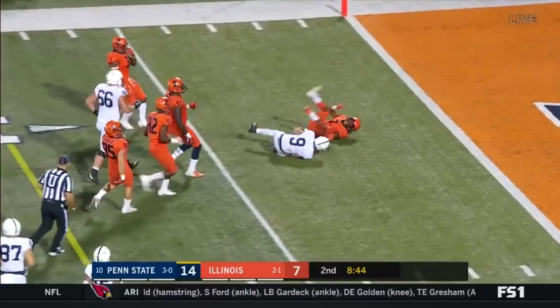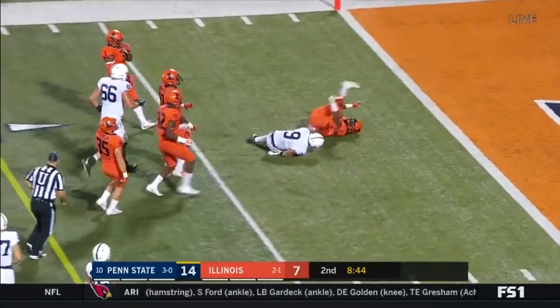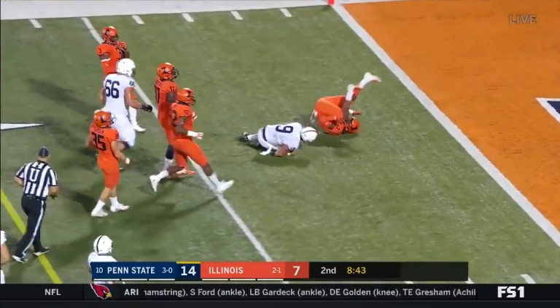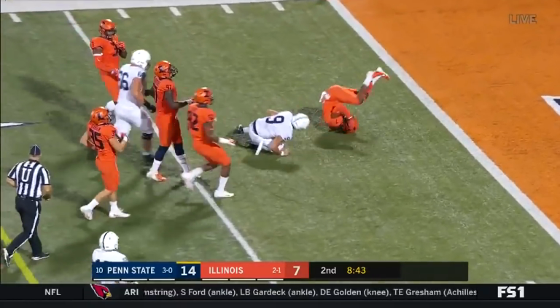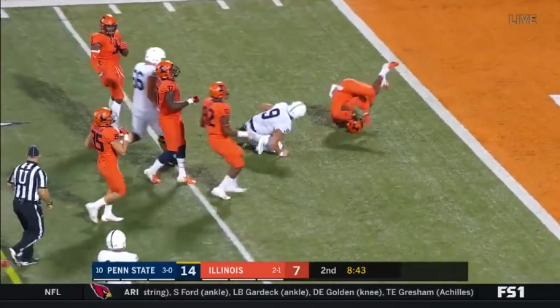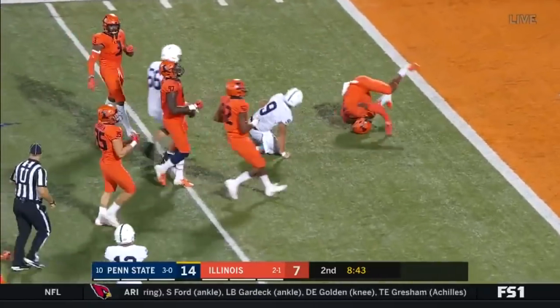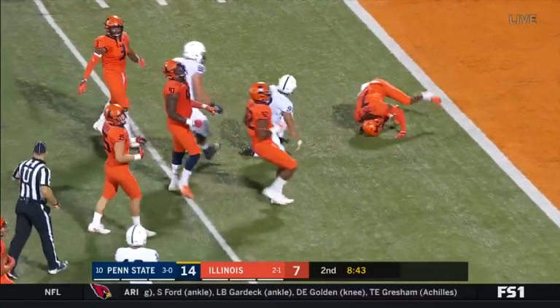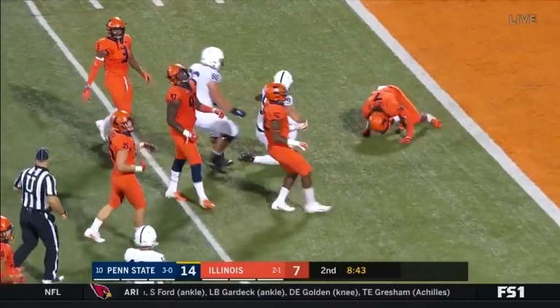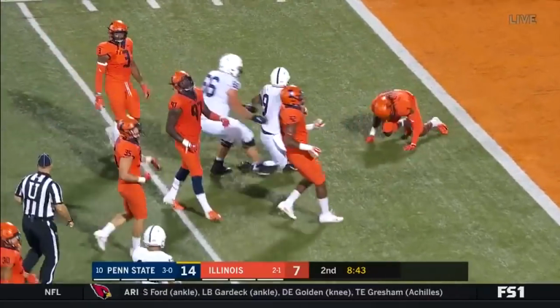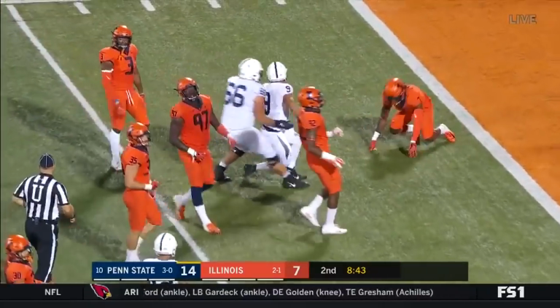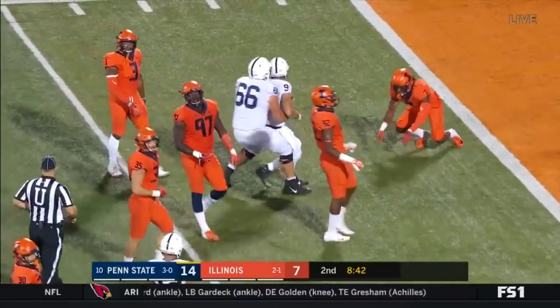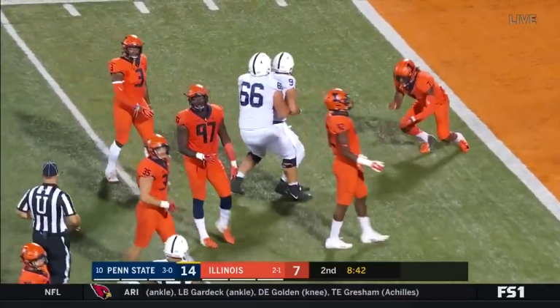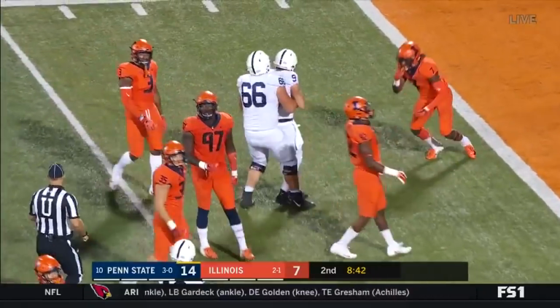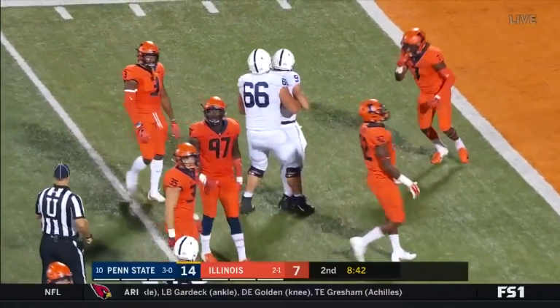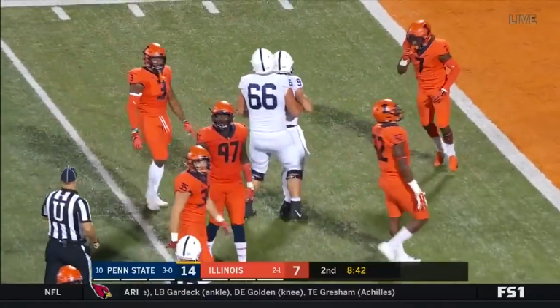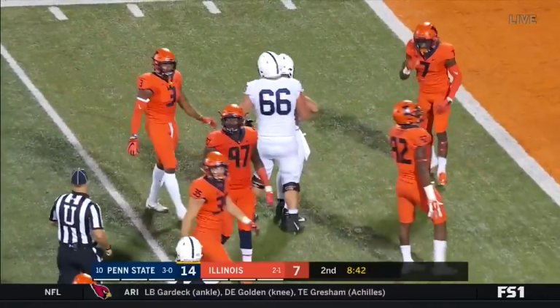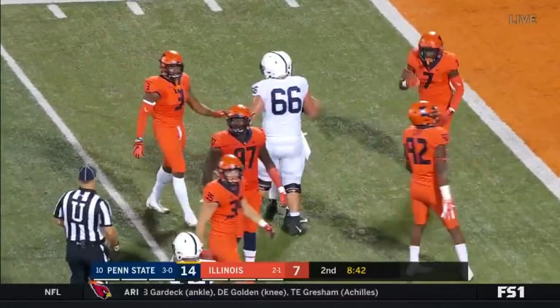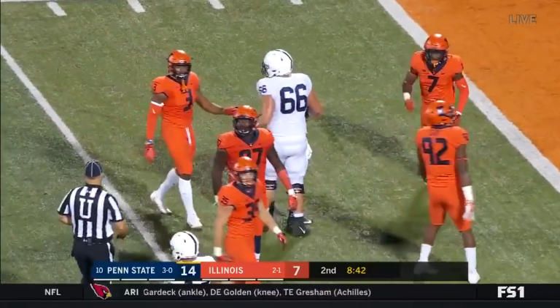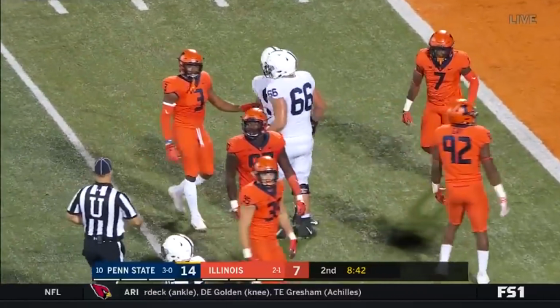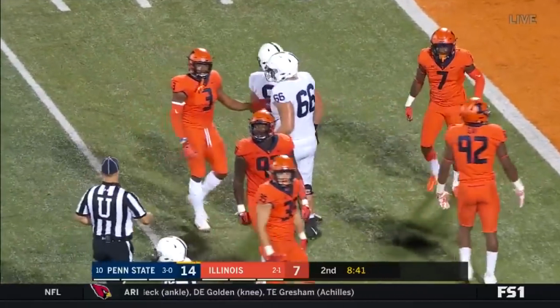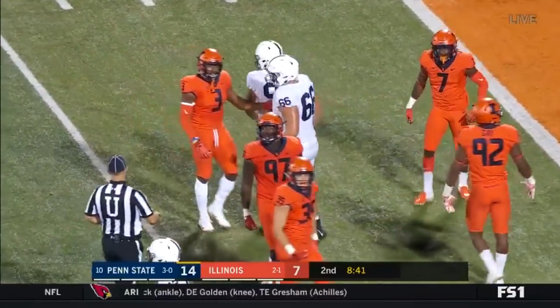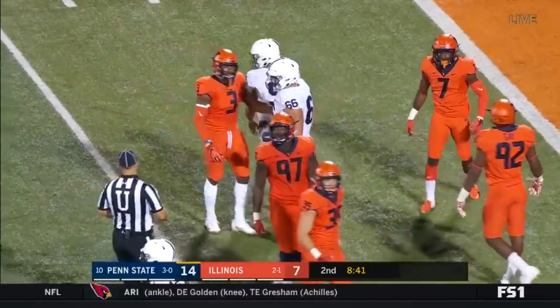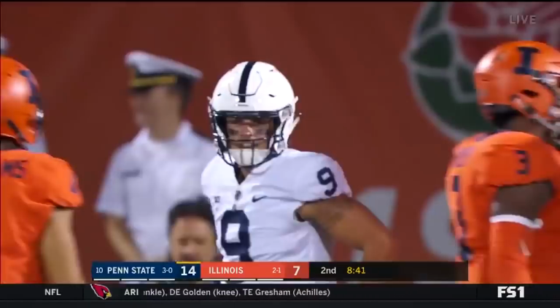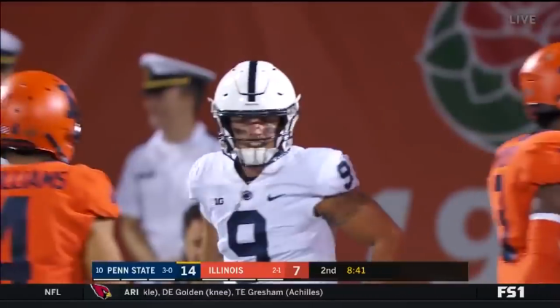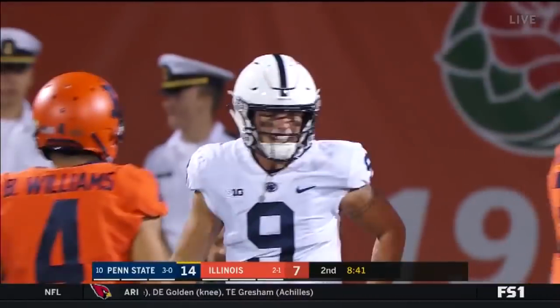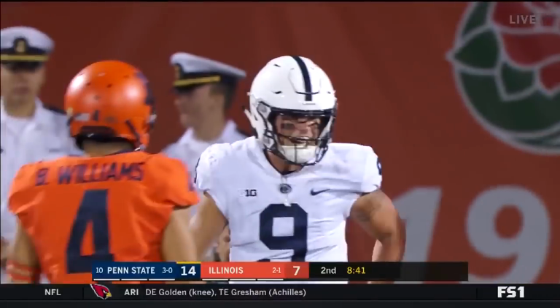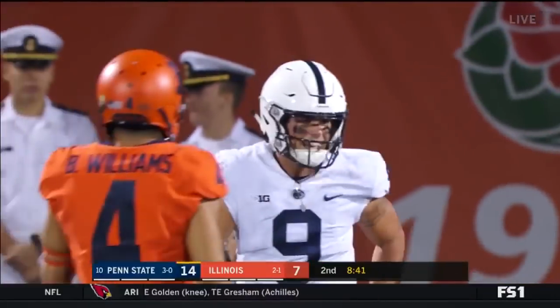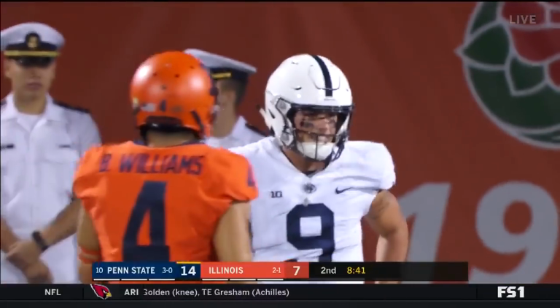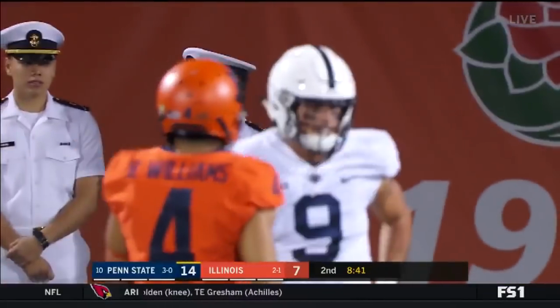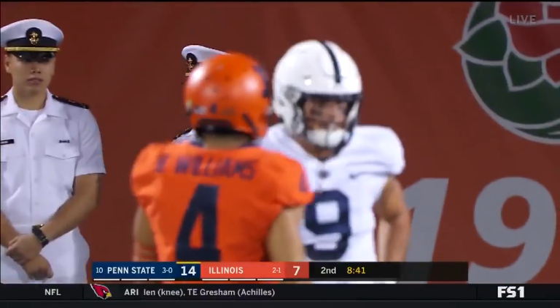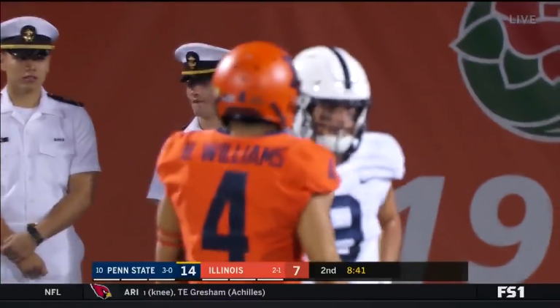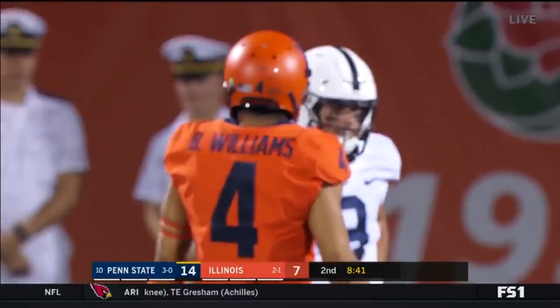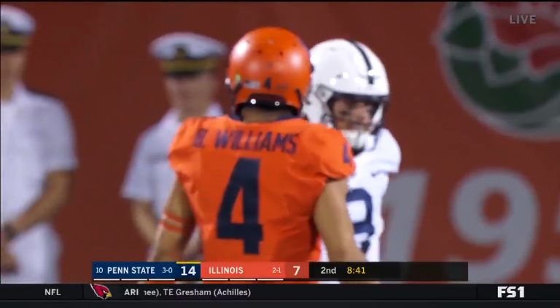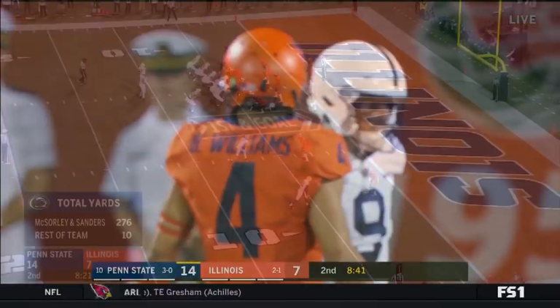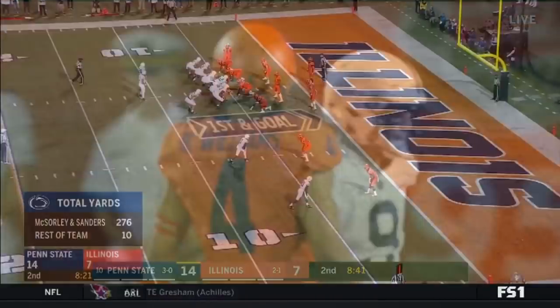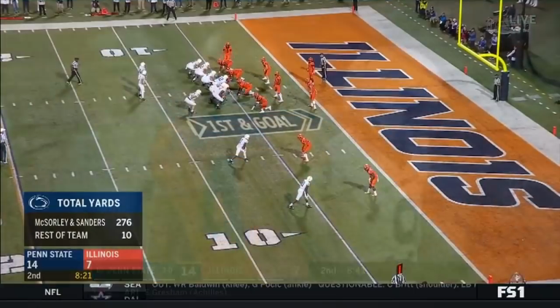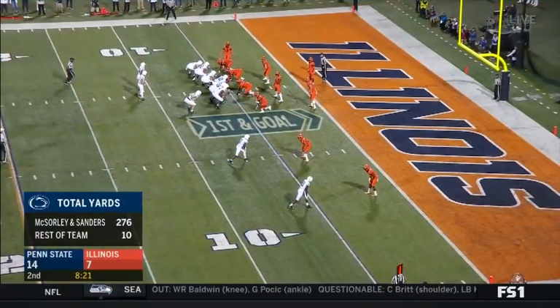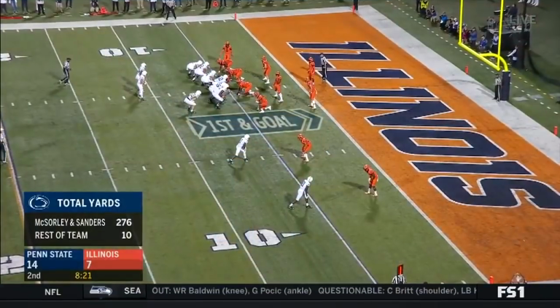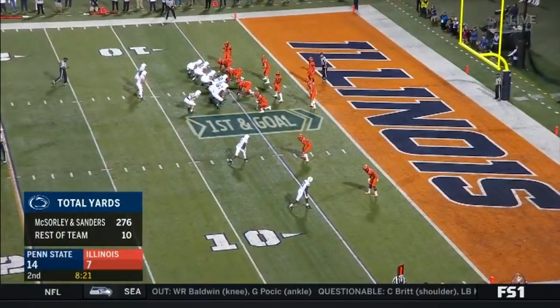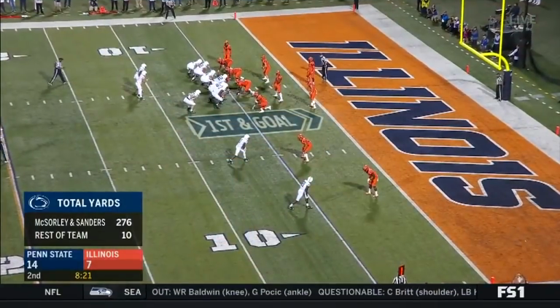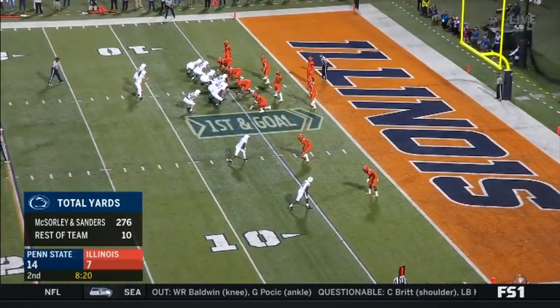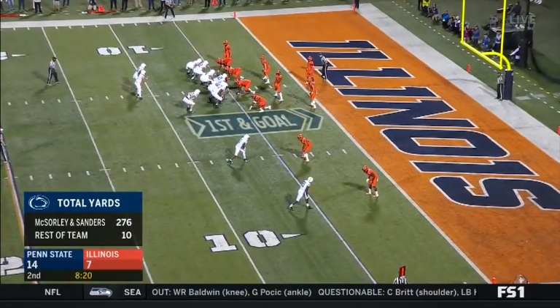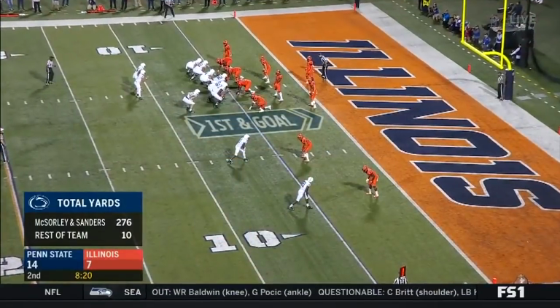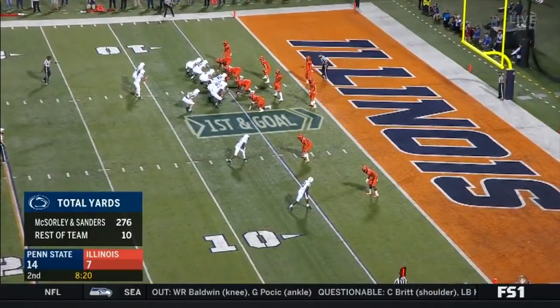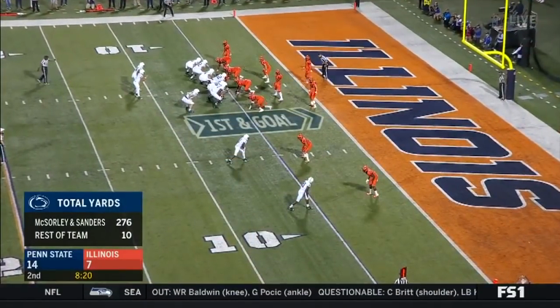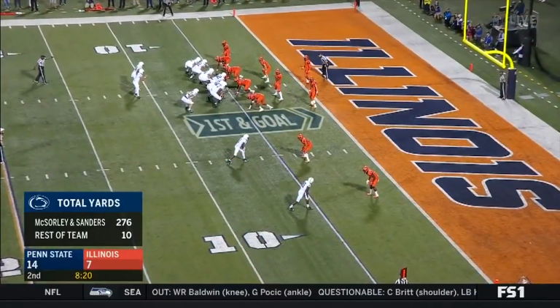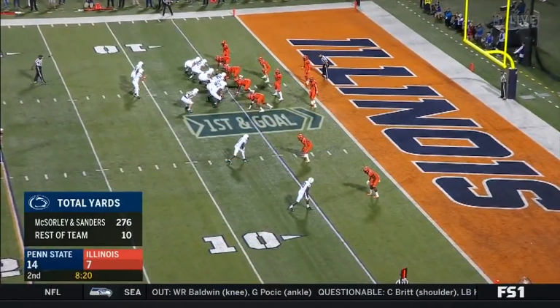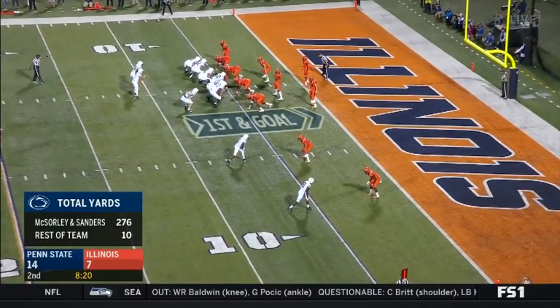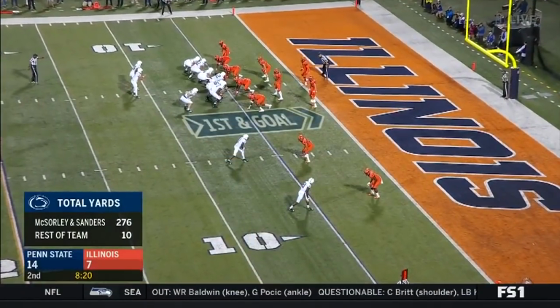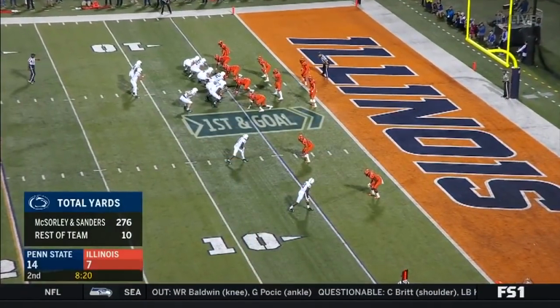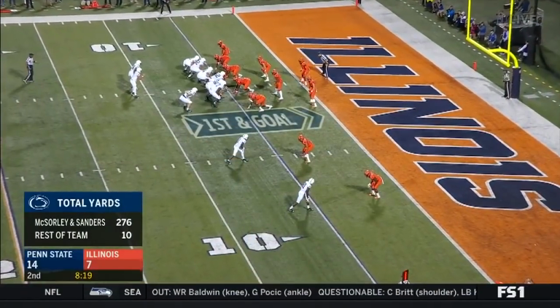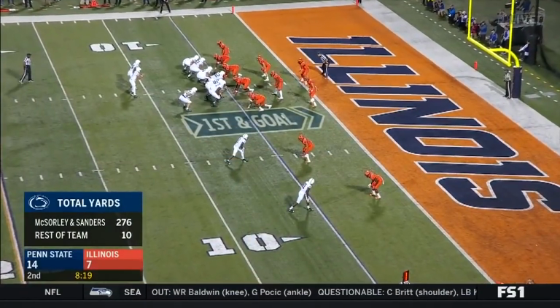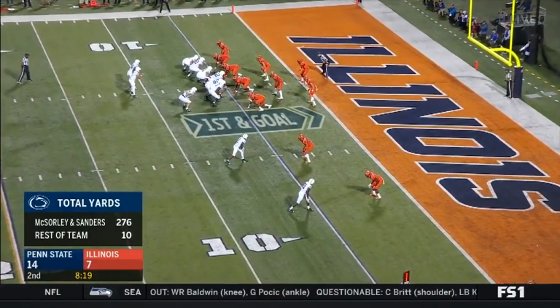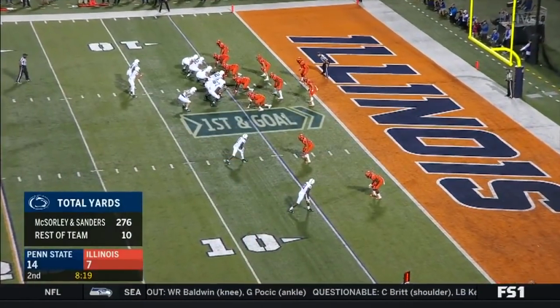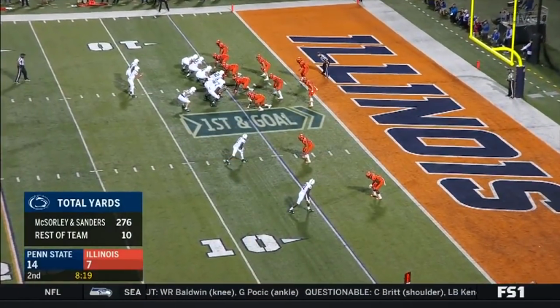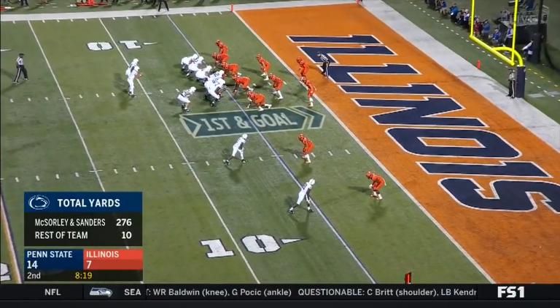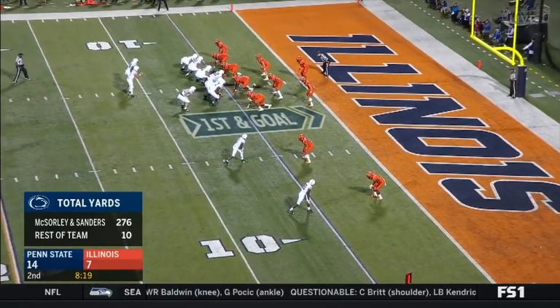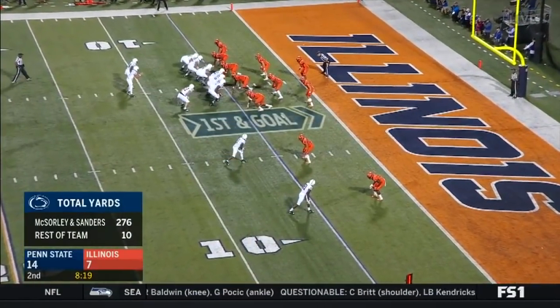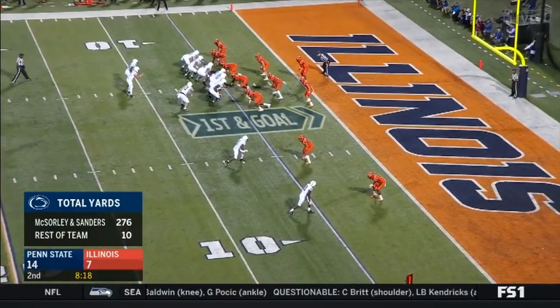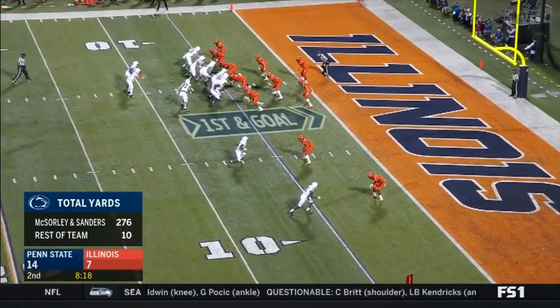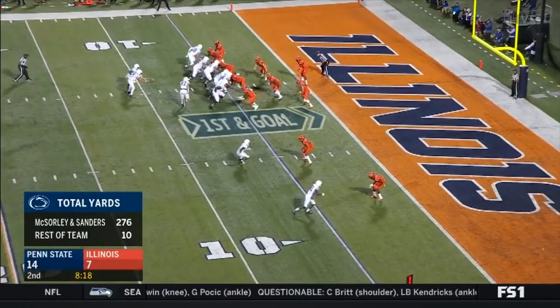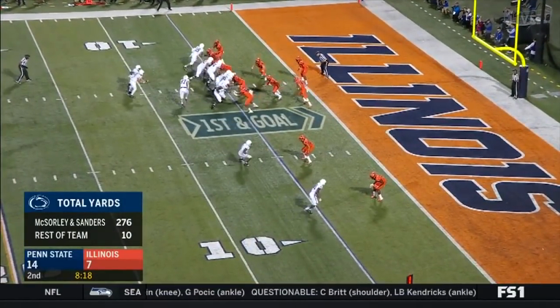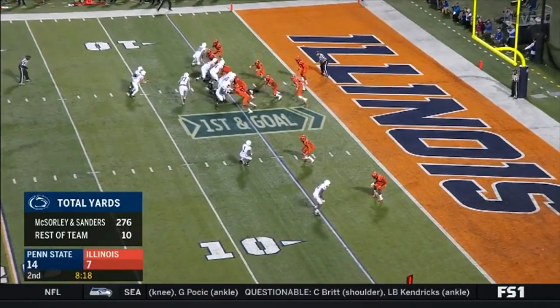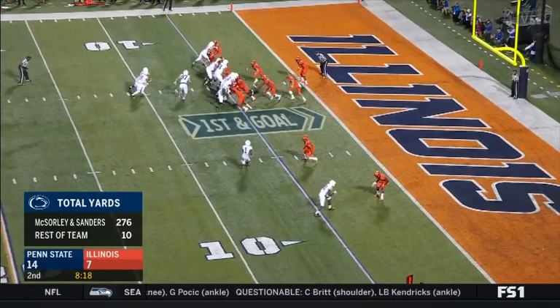Sanders is in, McSorley keeps it, McSorley cuts it back and he gets tackled at the 5 by Stanley Green. Really embarrassed — and he'll get cut like that by the quarterback usually.